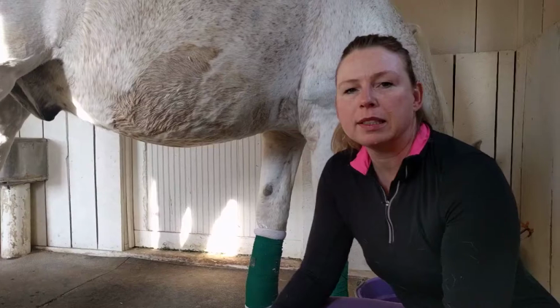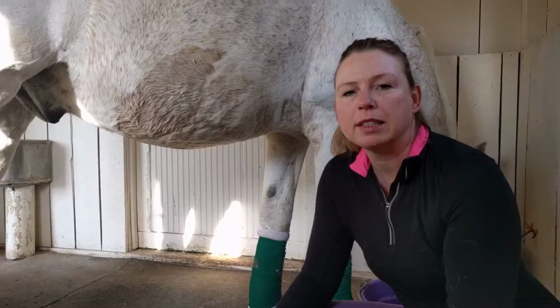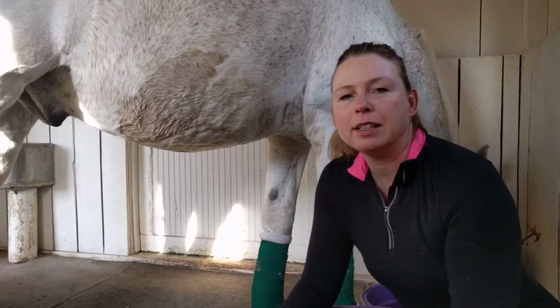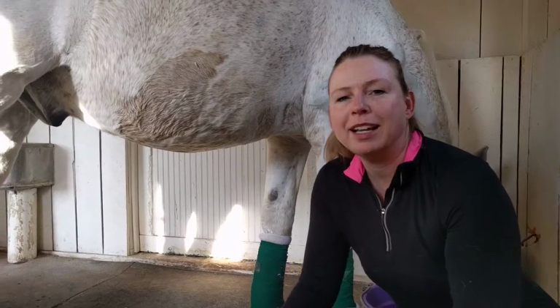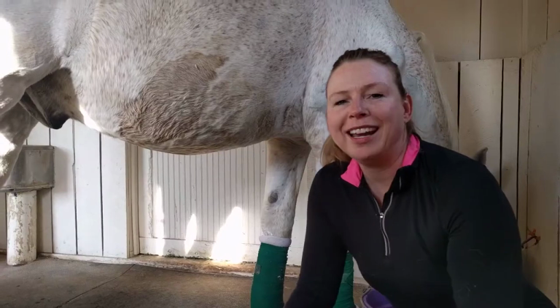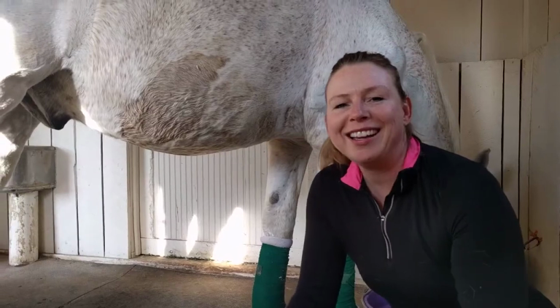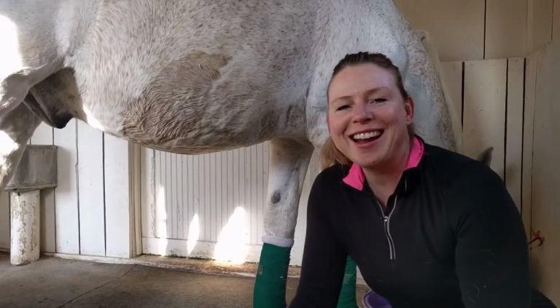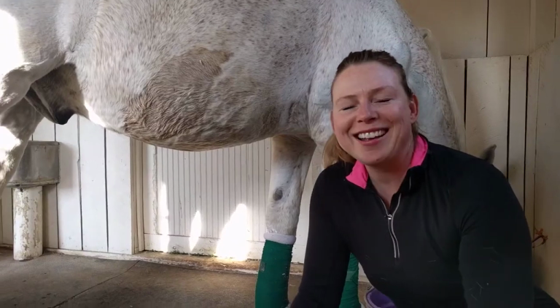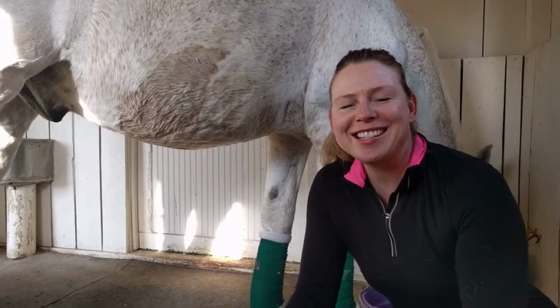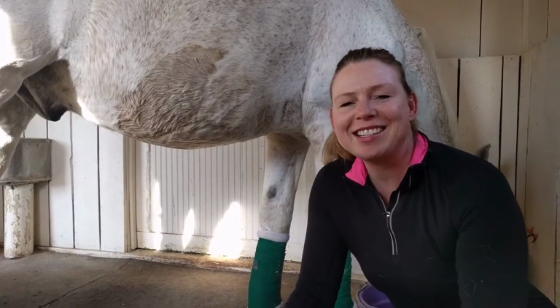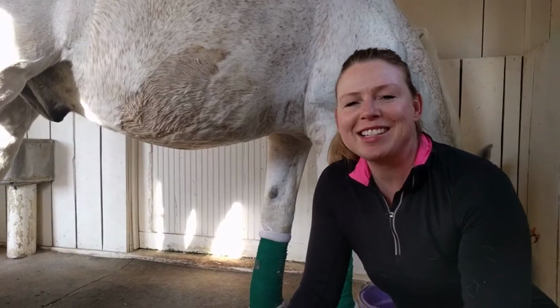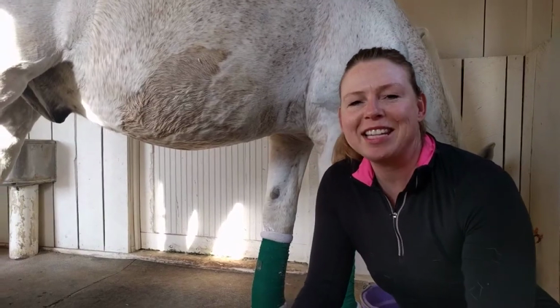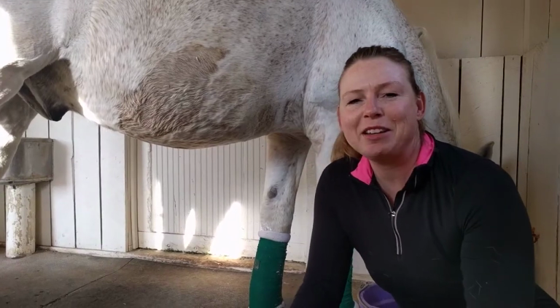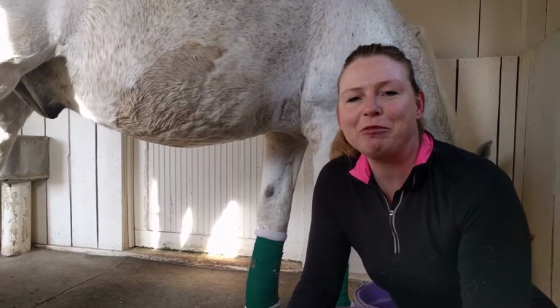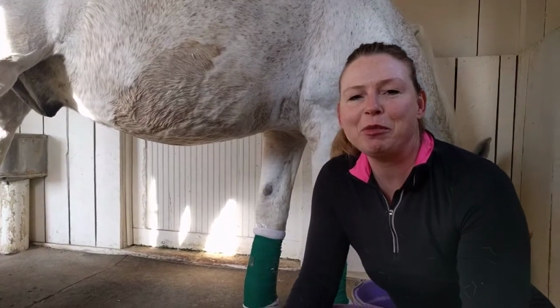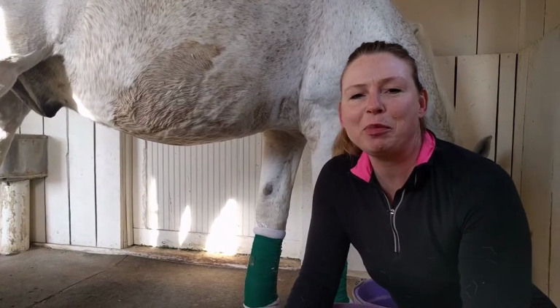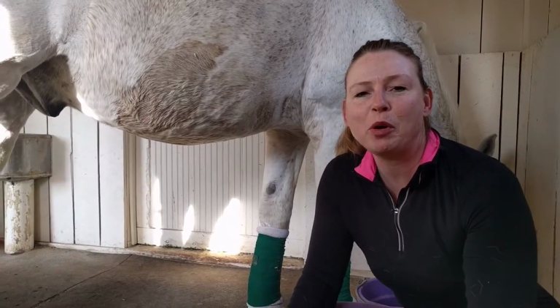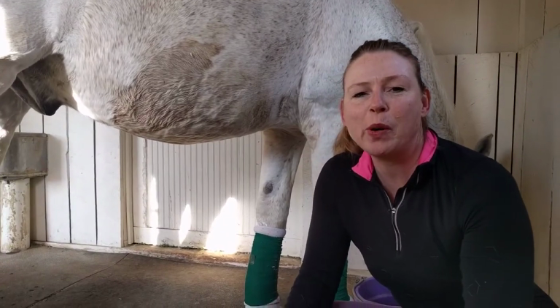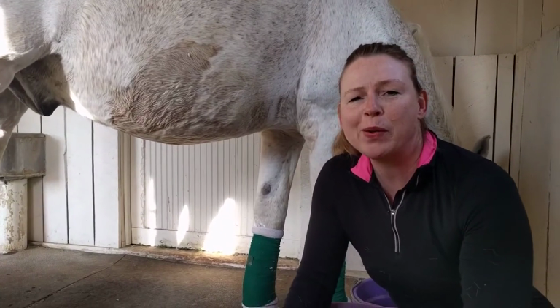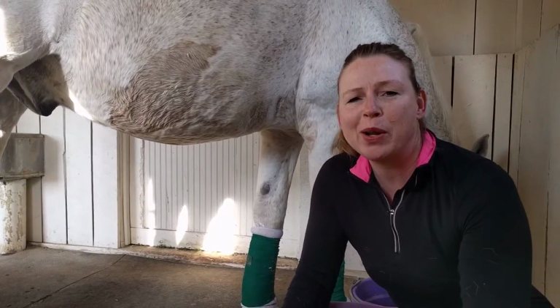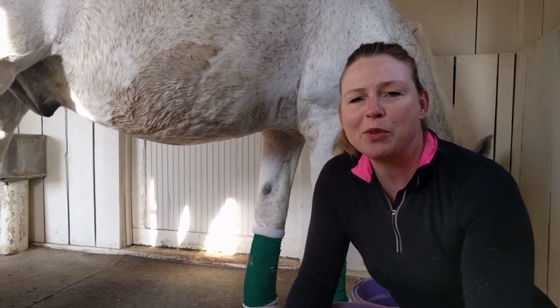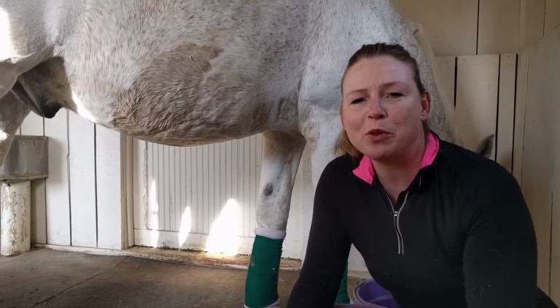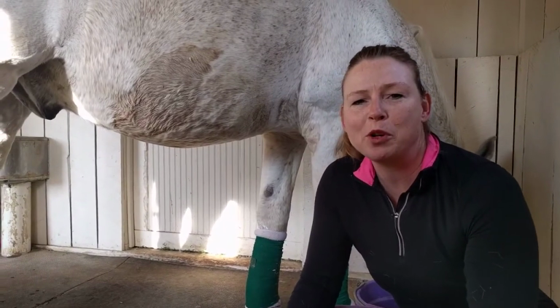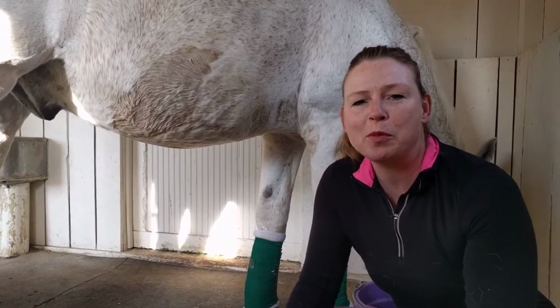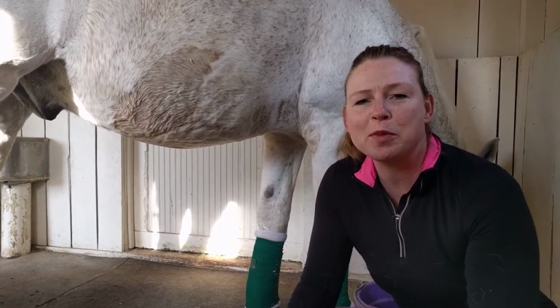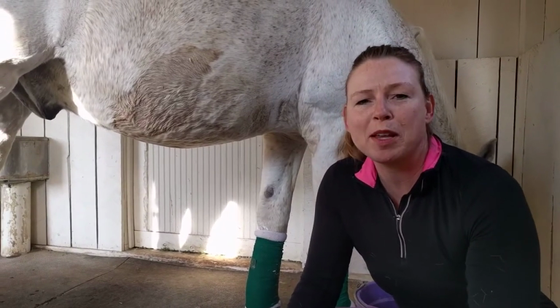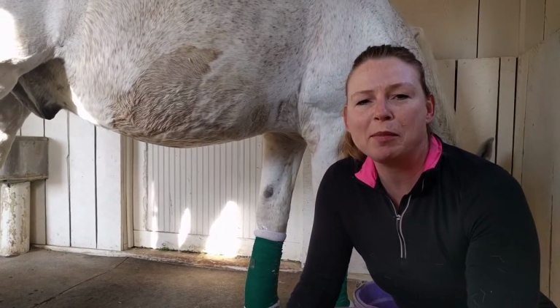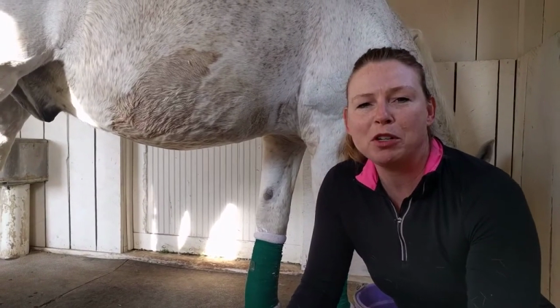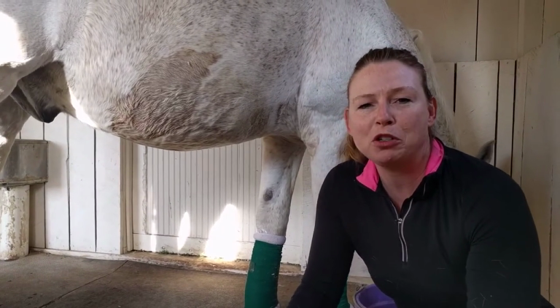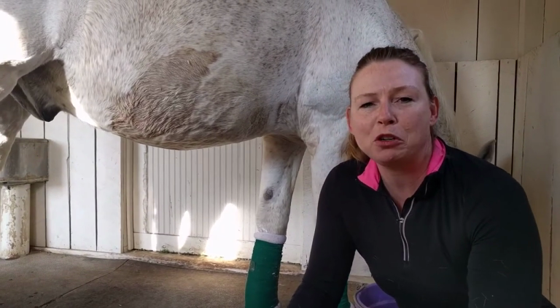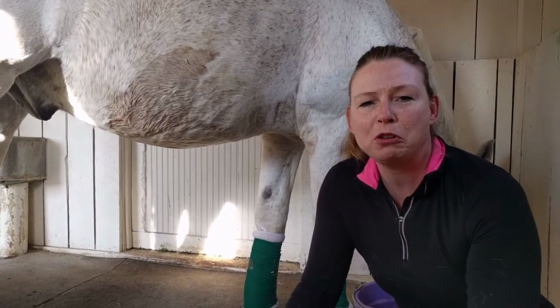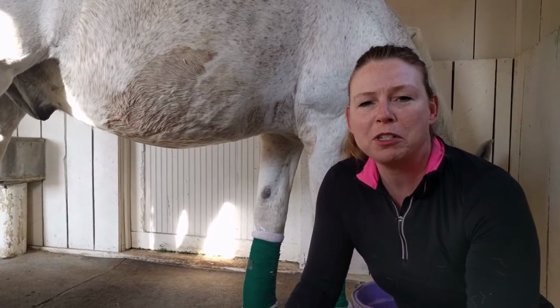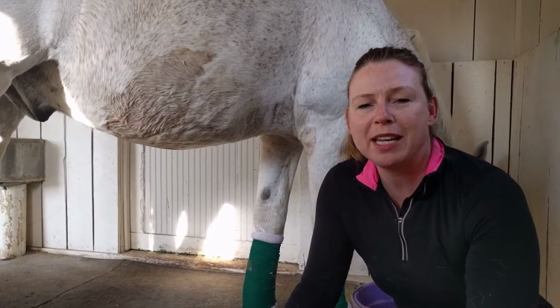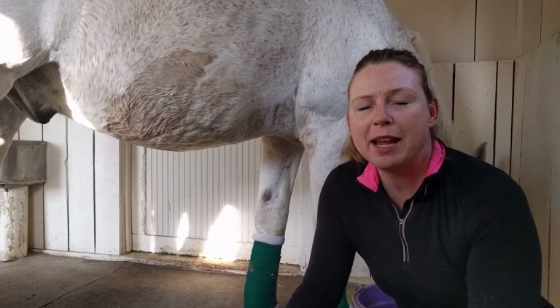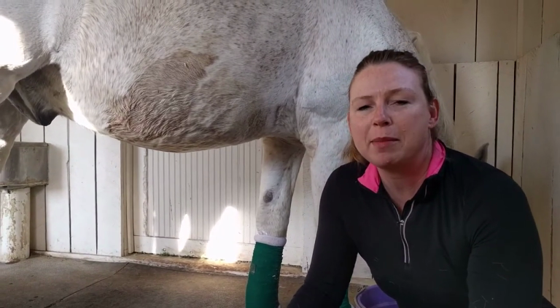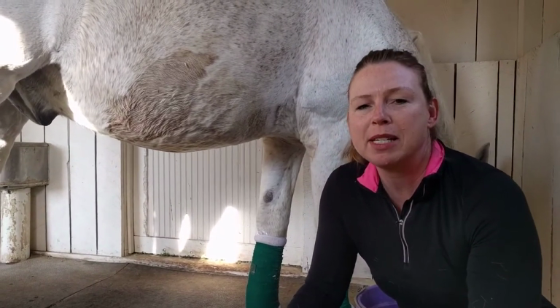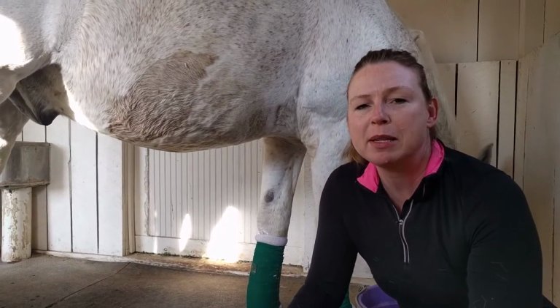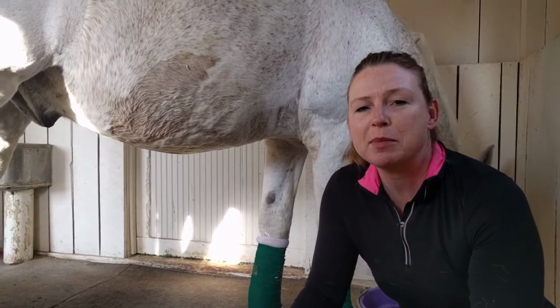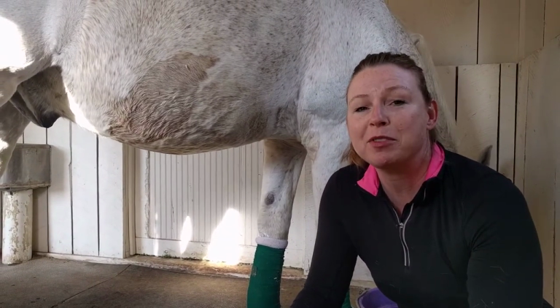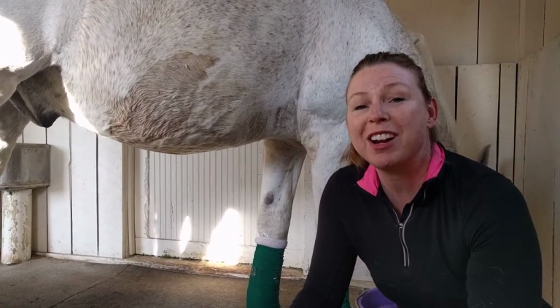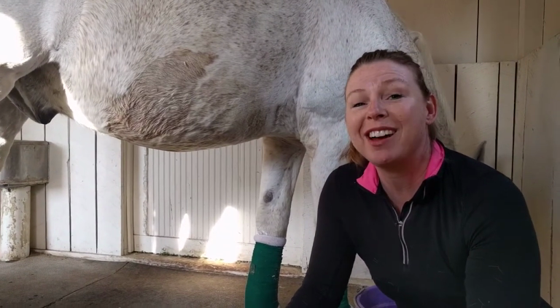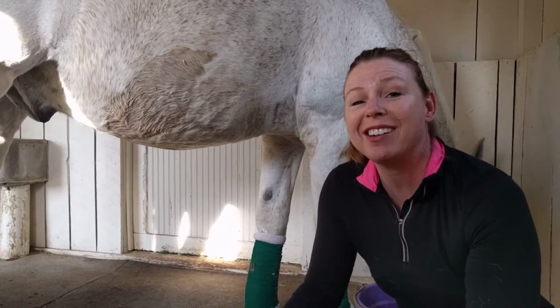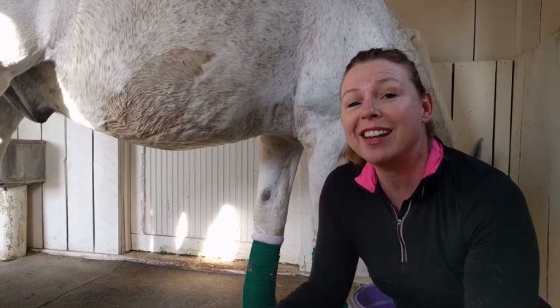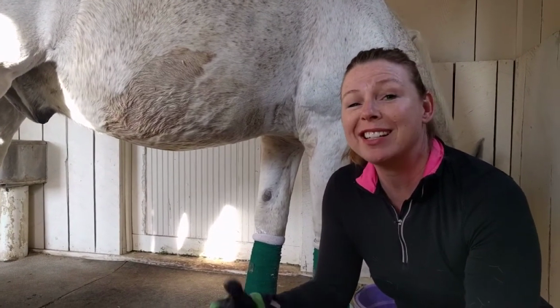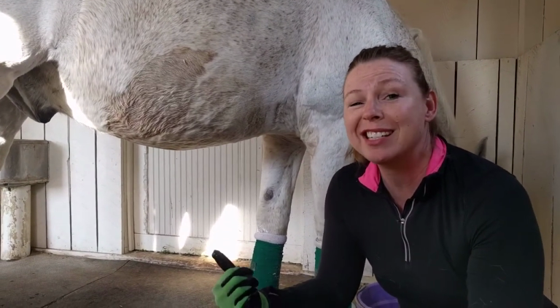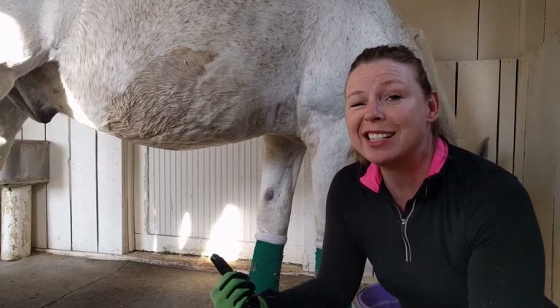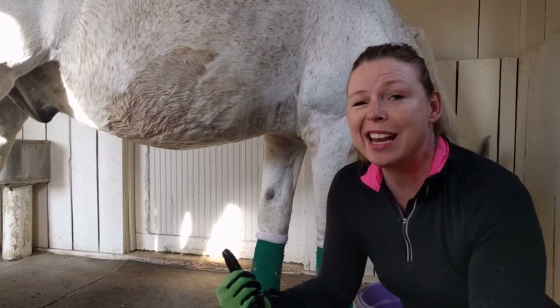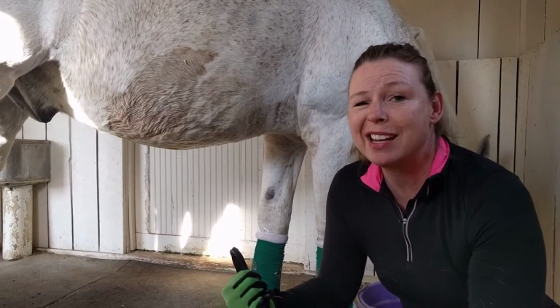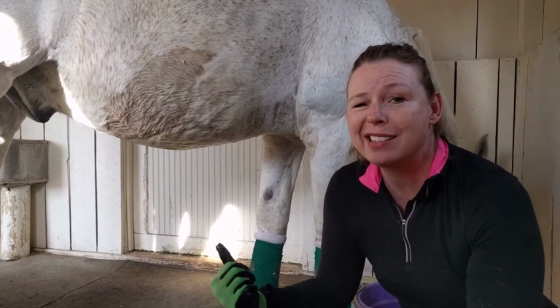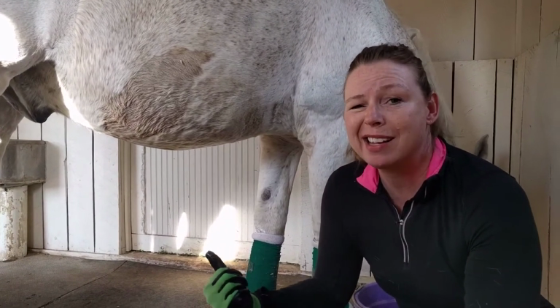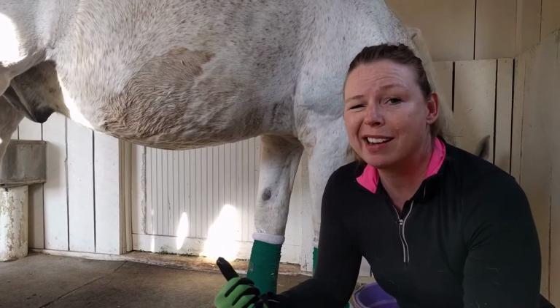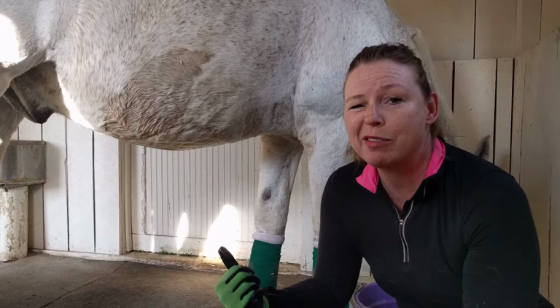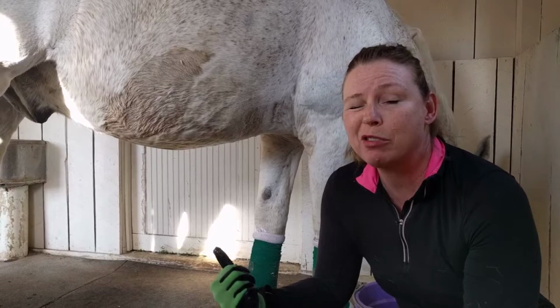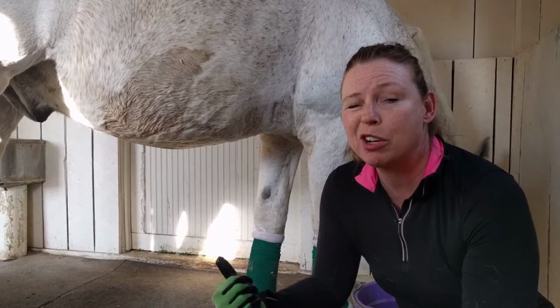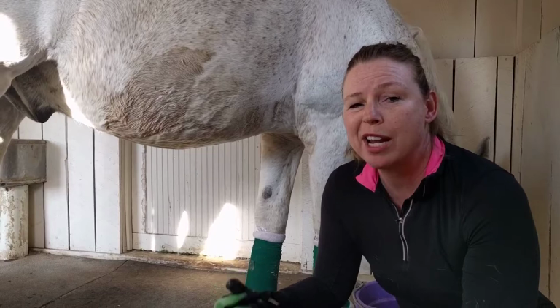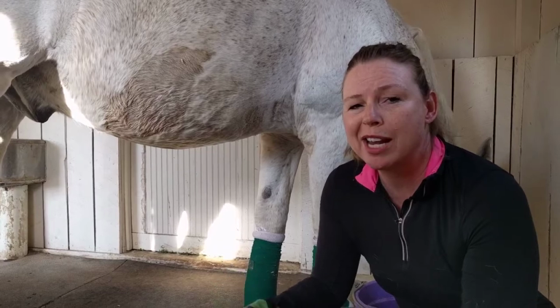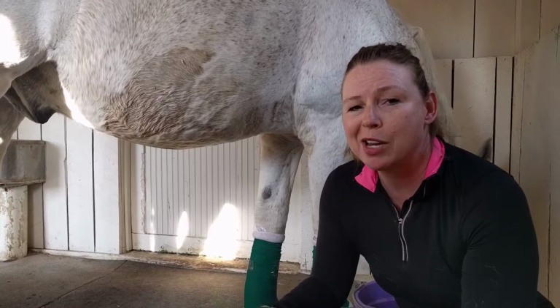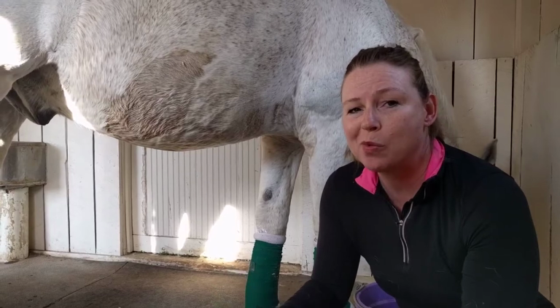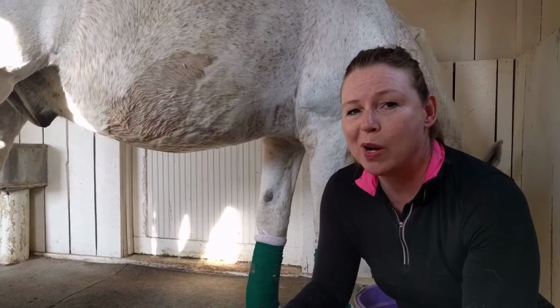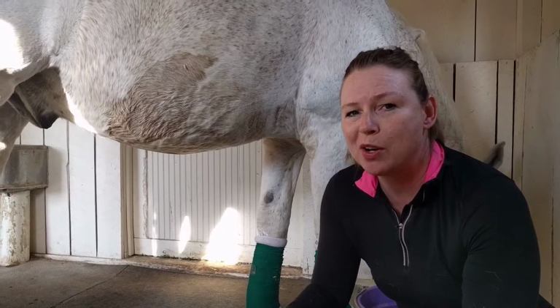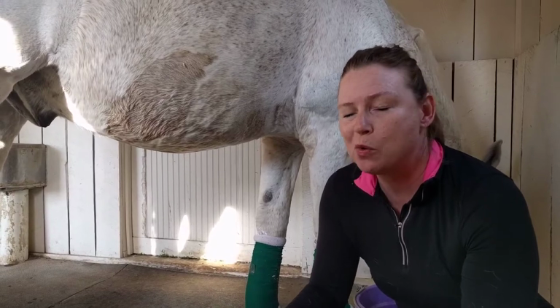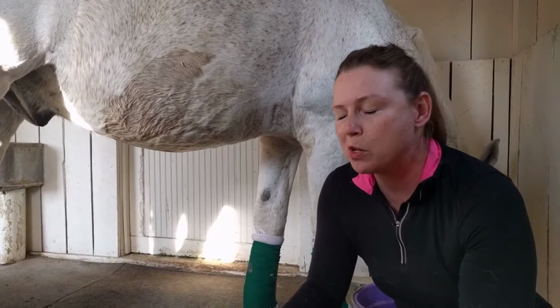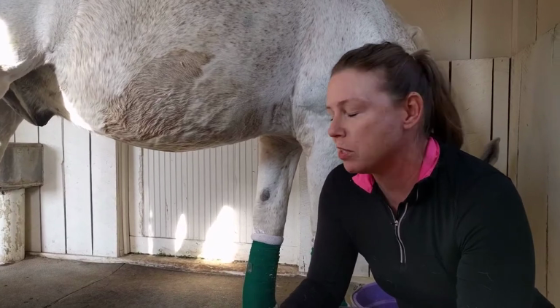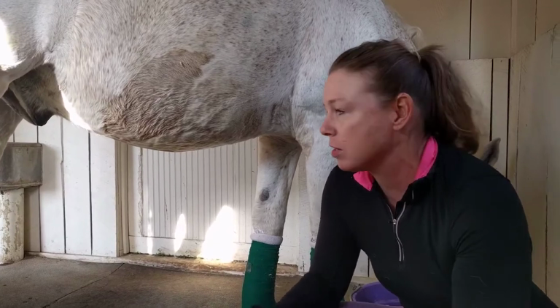Hey guys, it's Liev from Pro Equine Grooms. I'm going to show you today my tips for how to get stains out of gray and white horses.